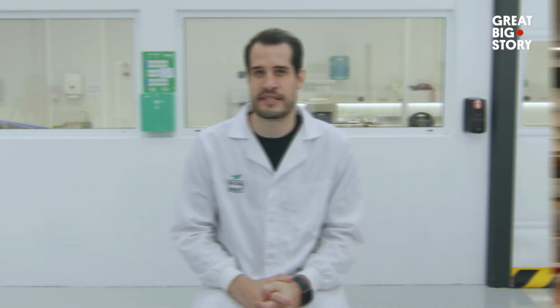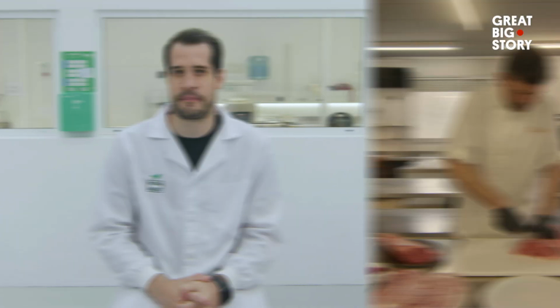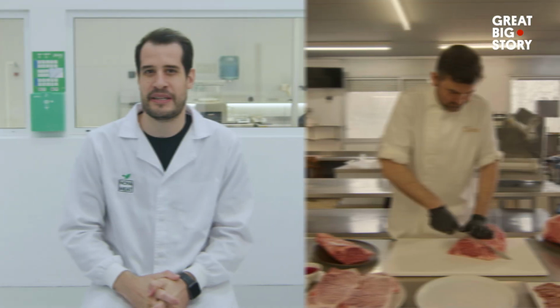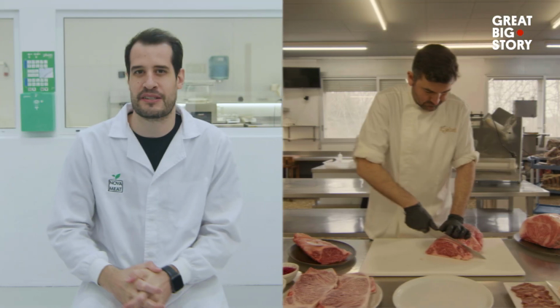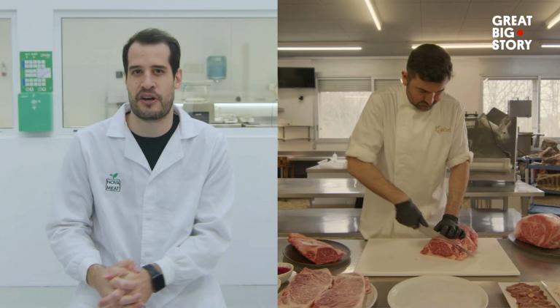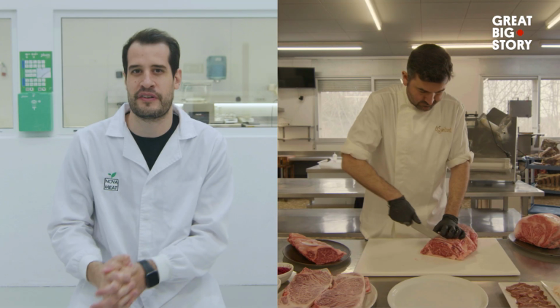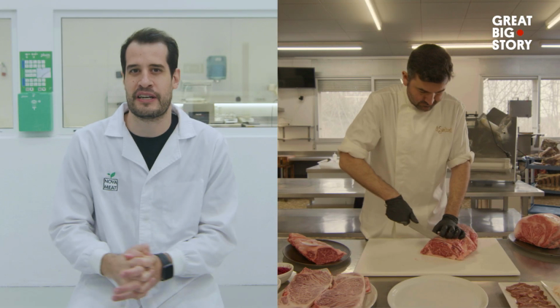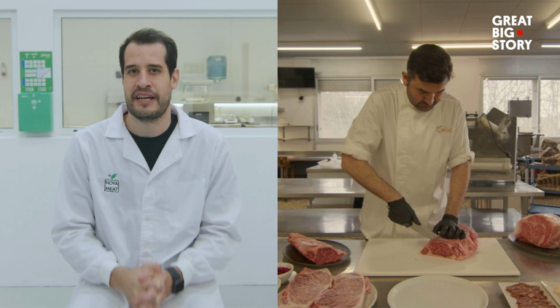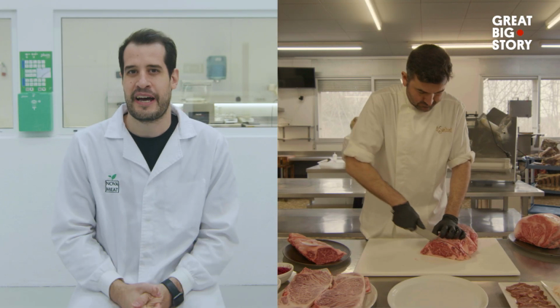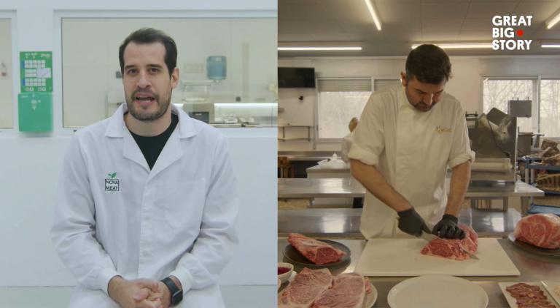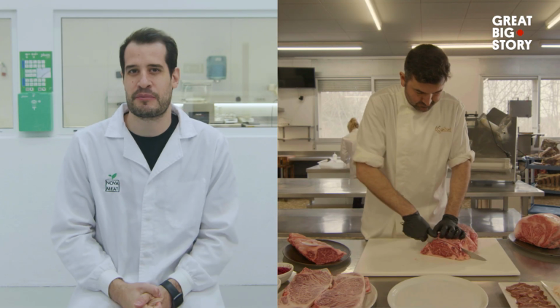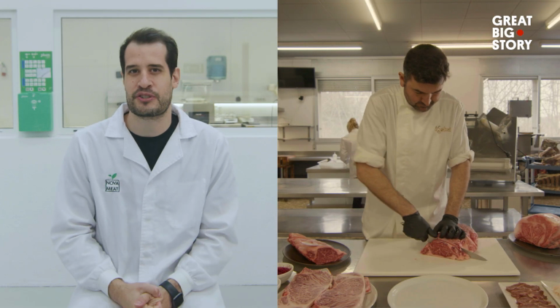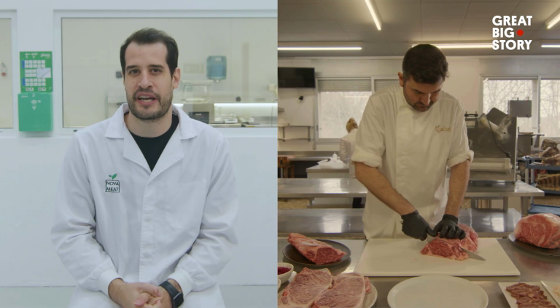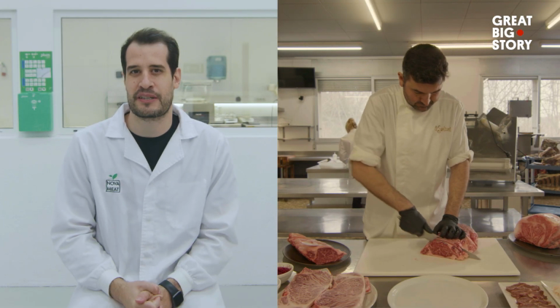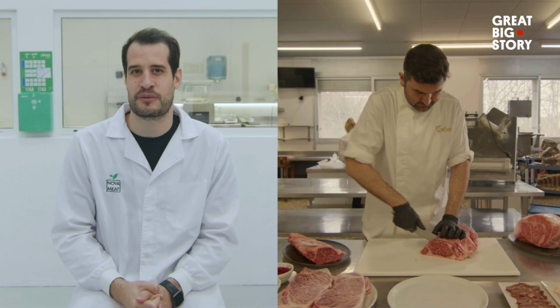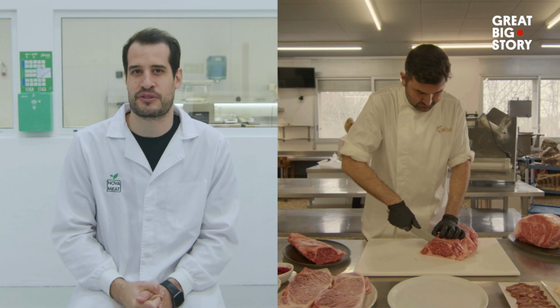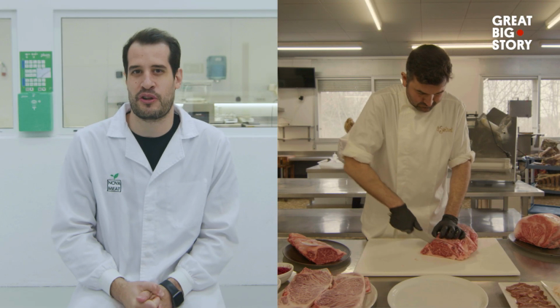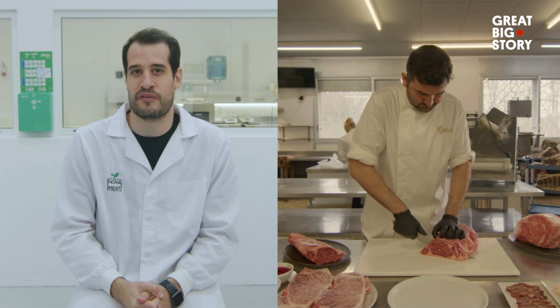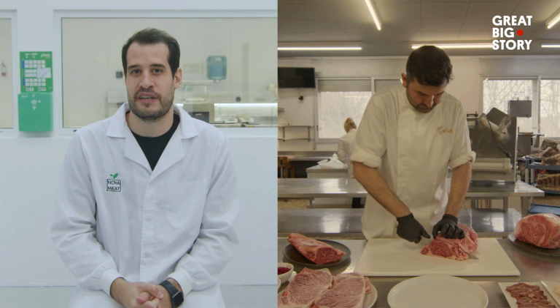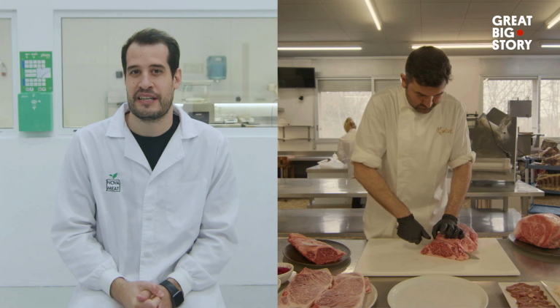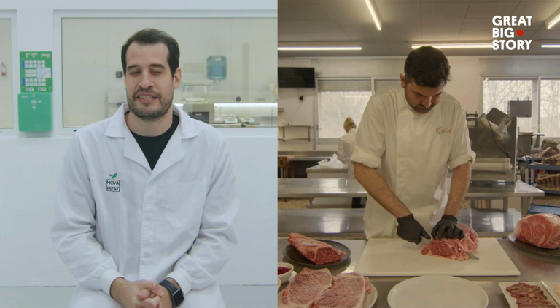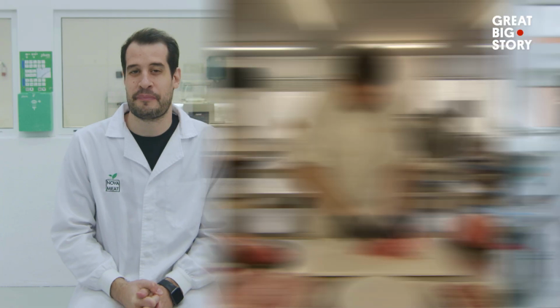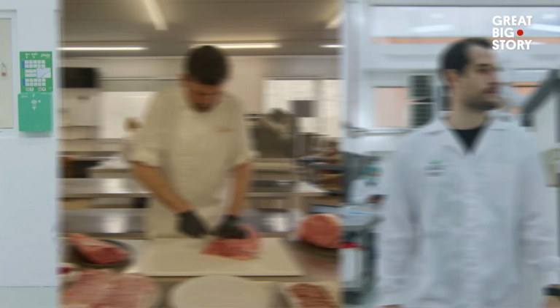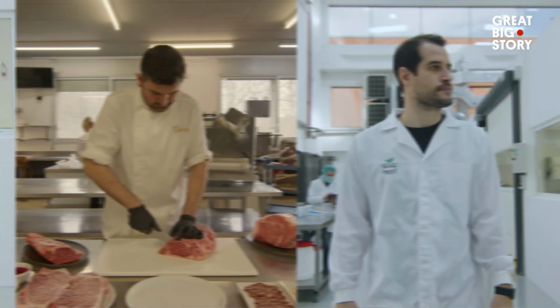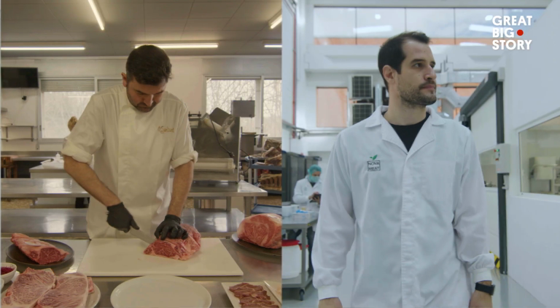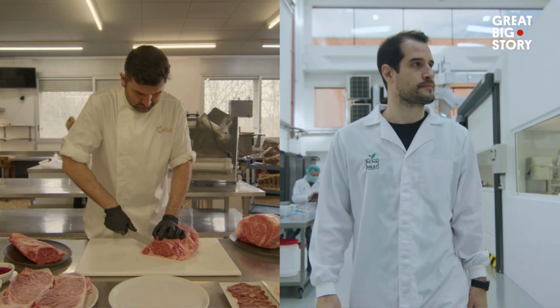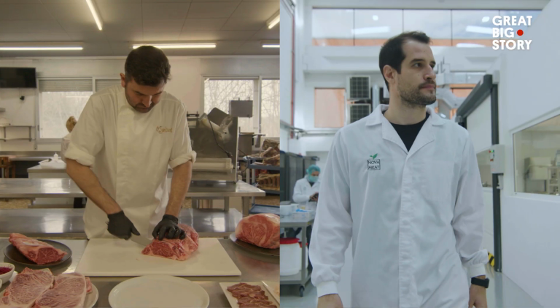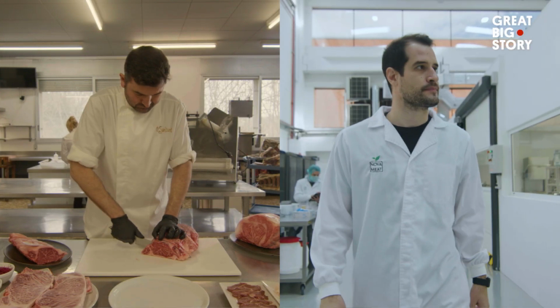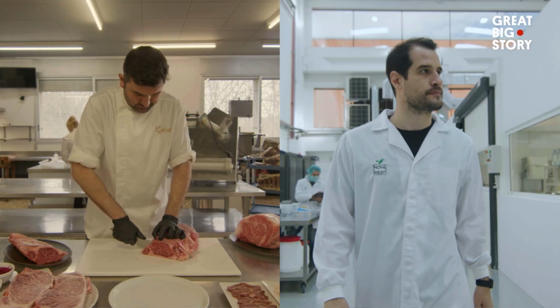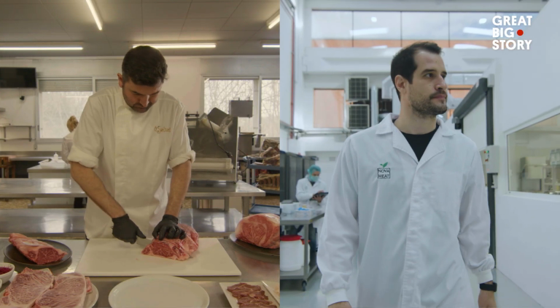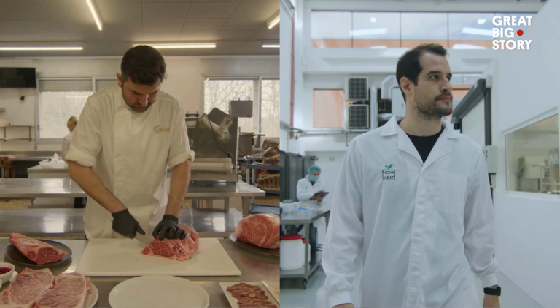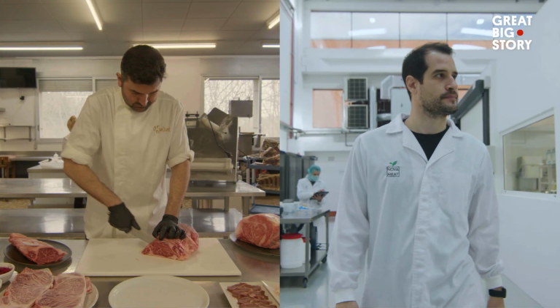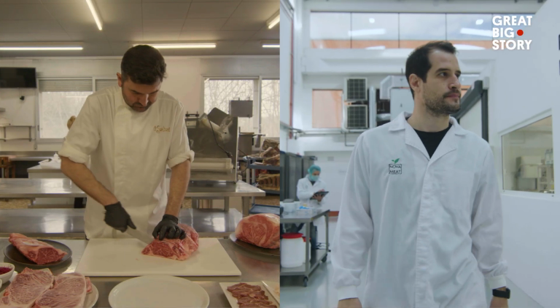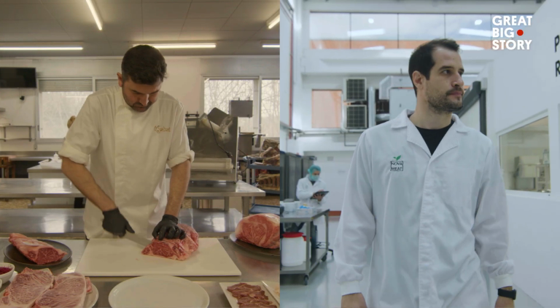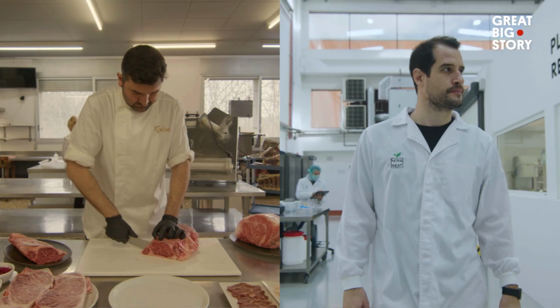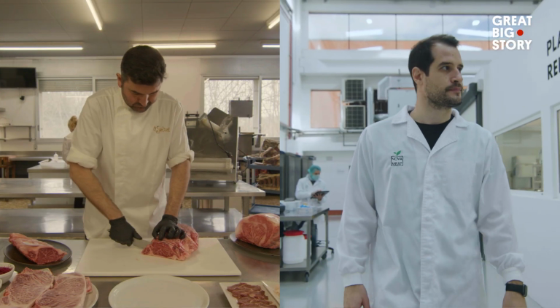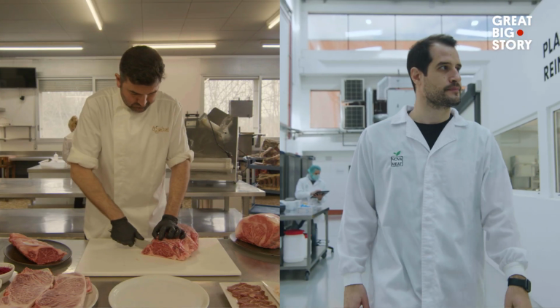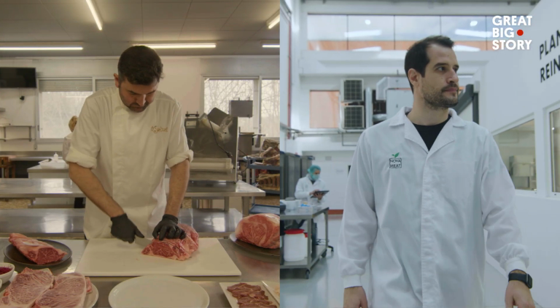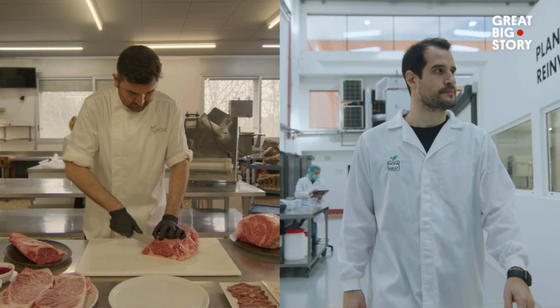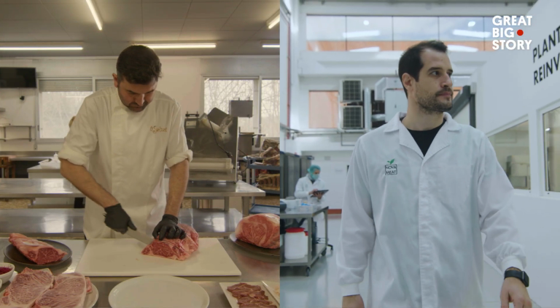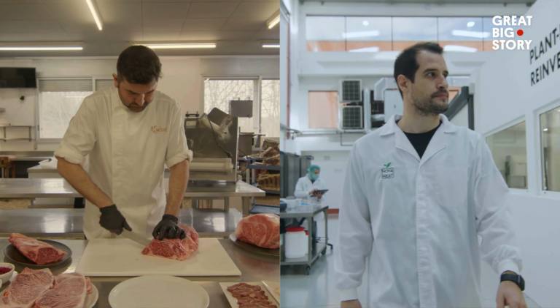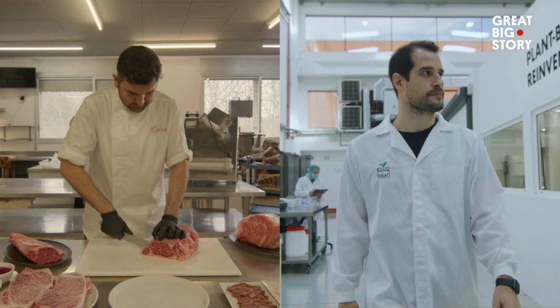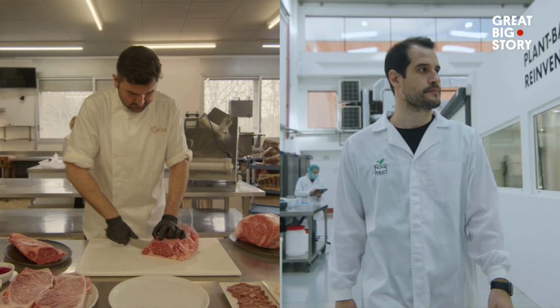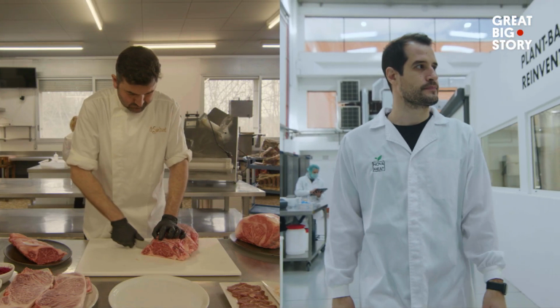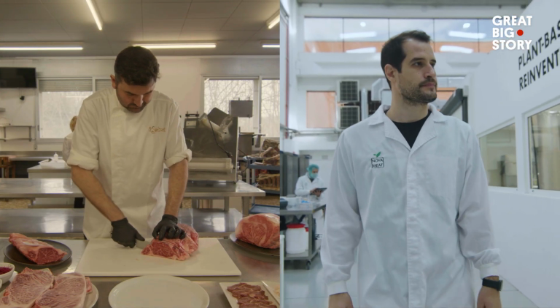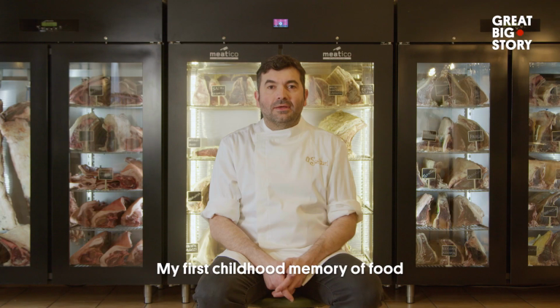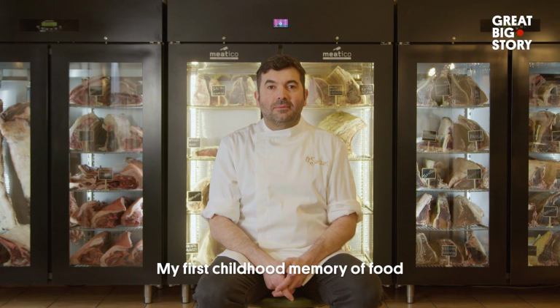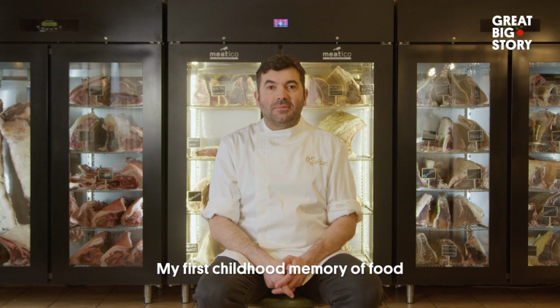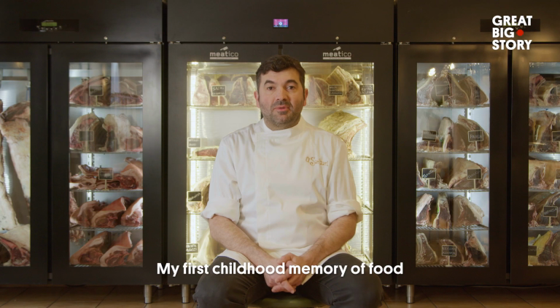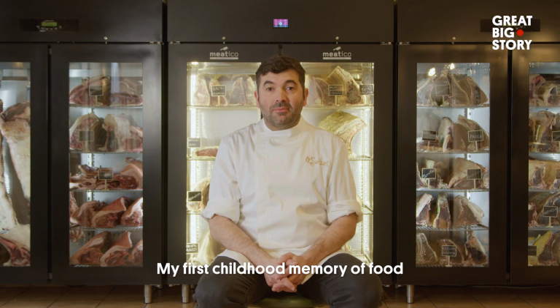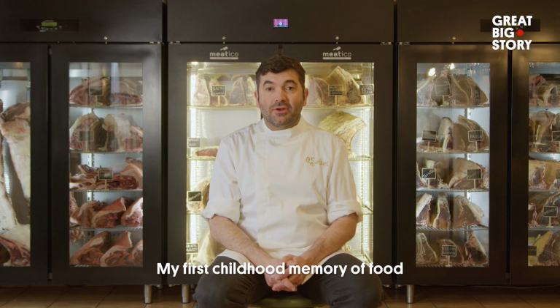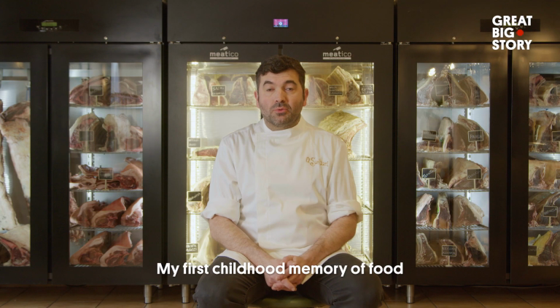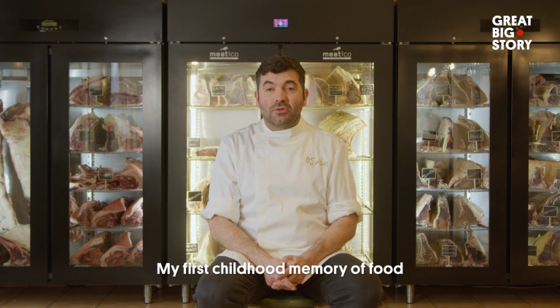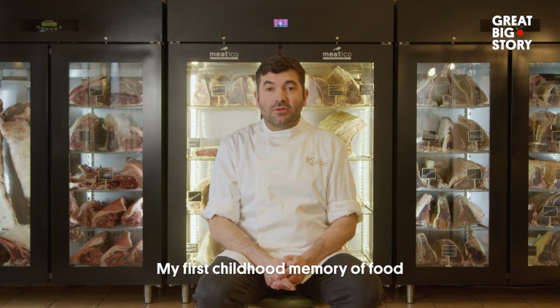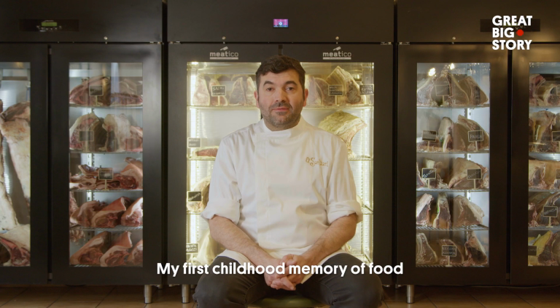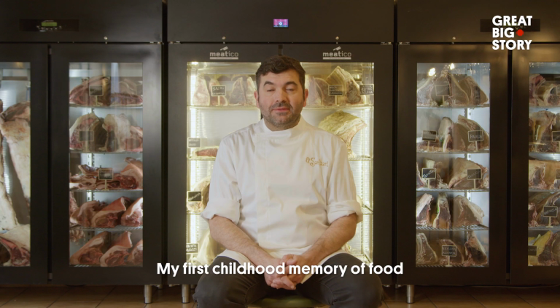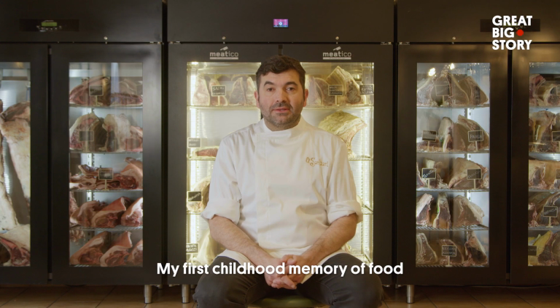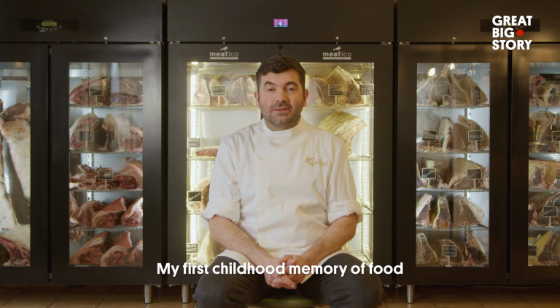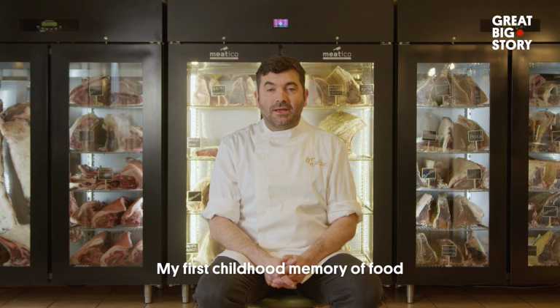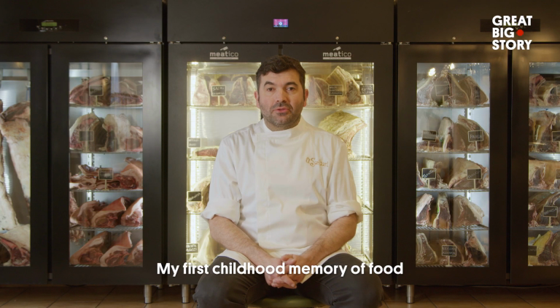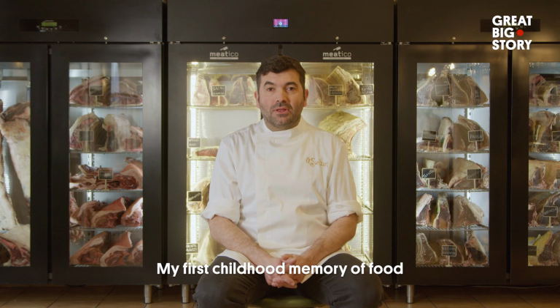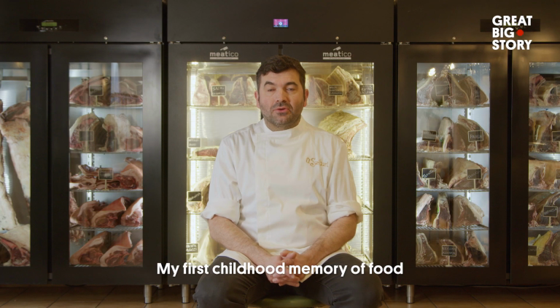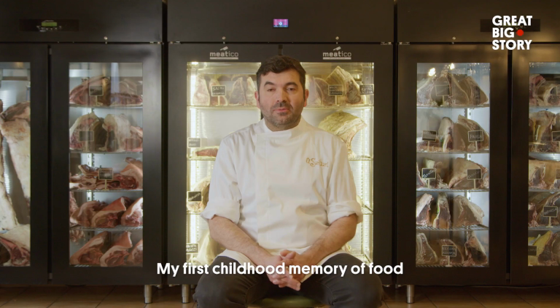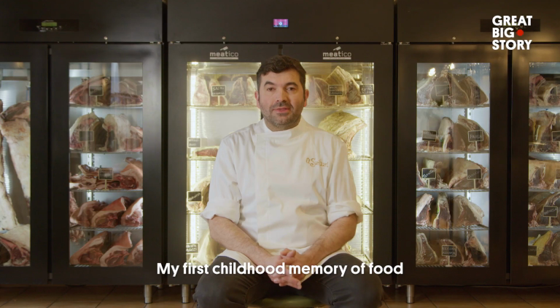He's a meat lover. I'm trying to solve the meat issue and find an alternative to that.